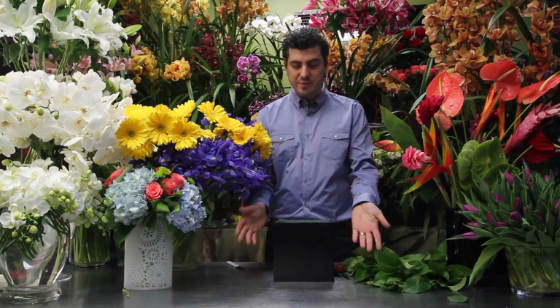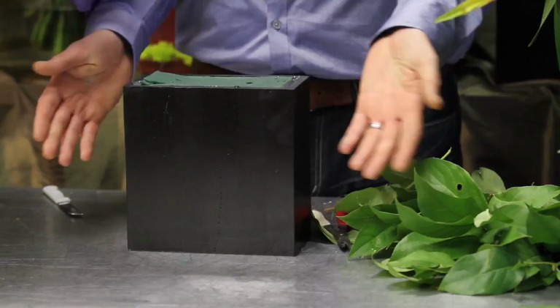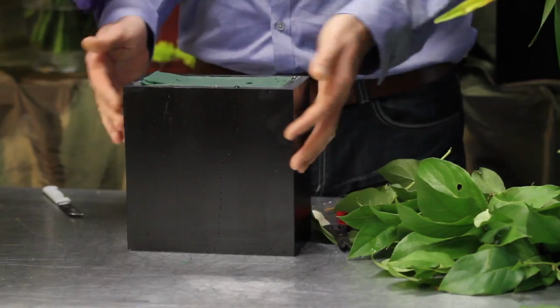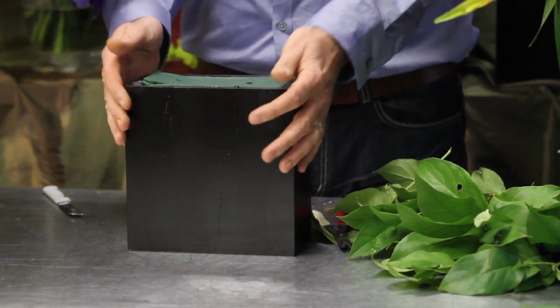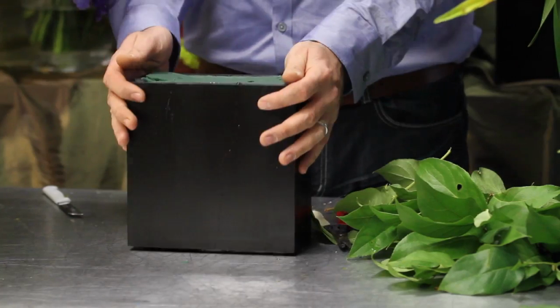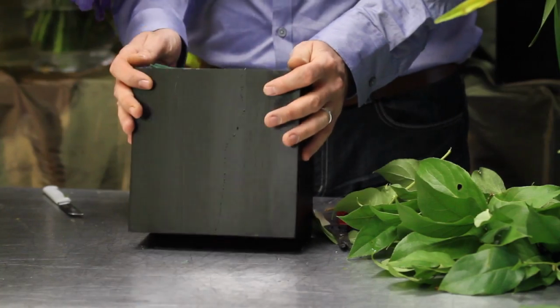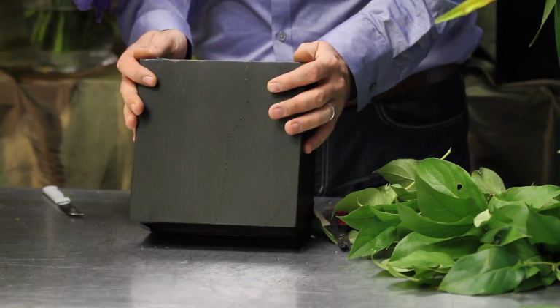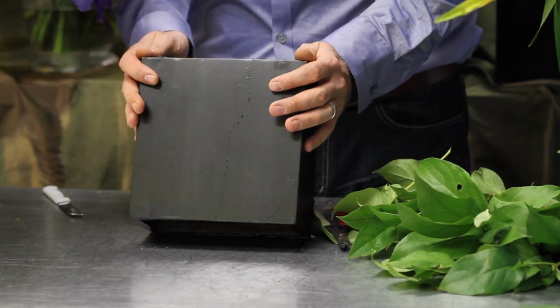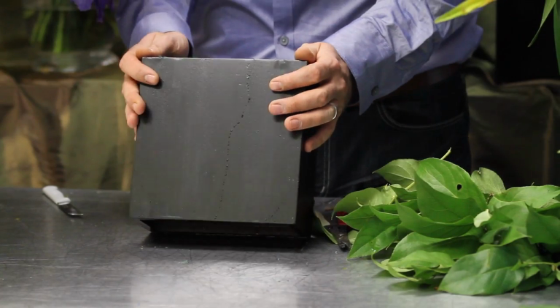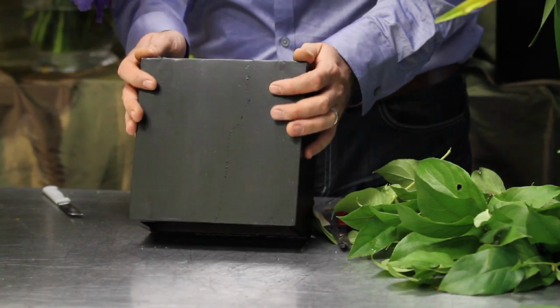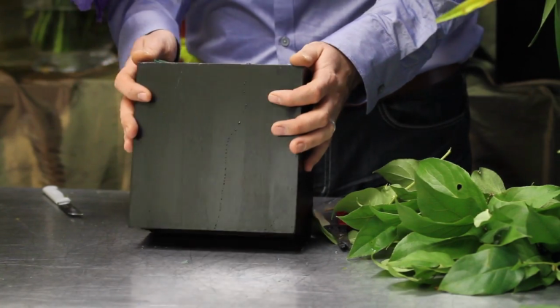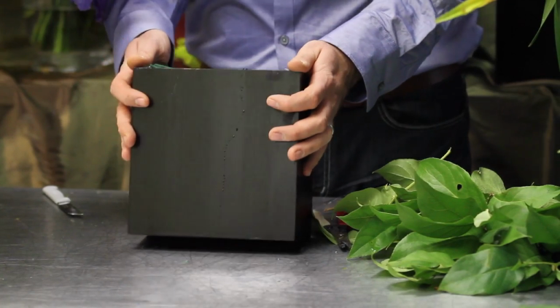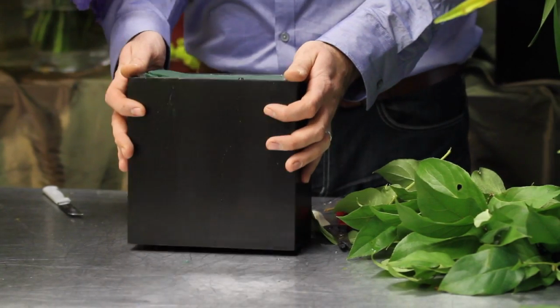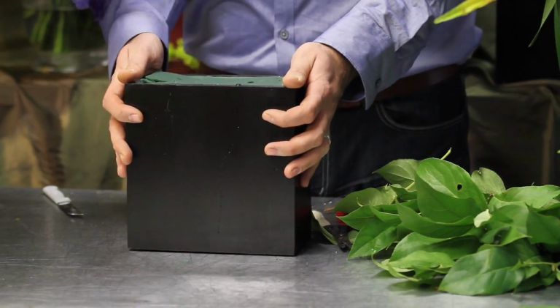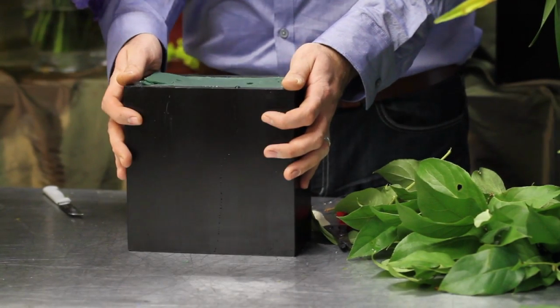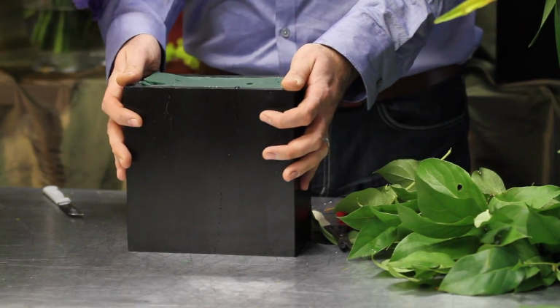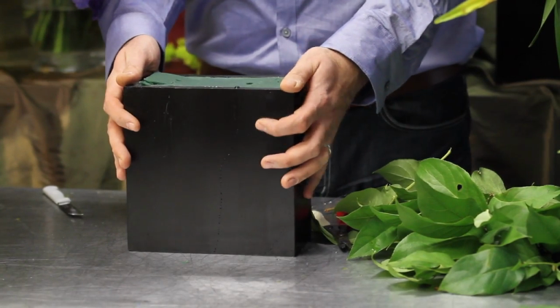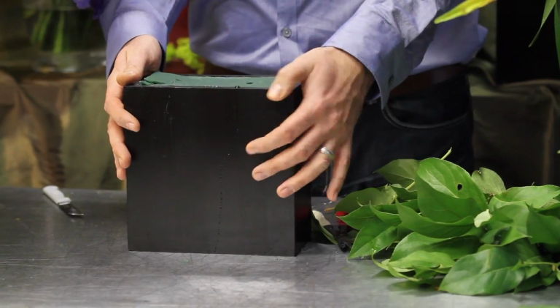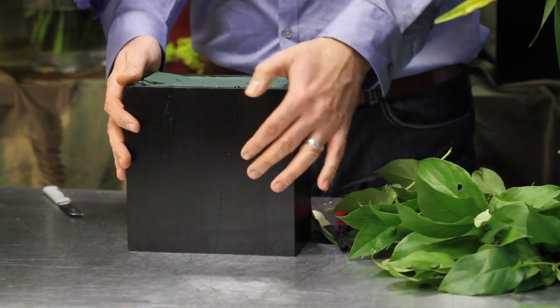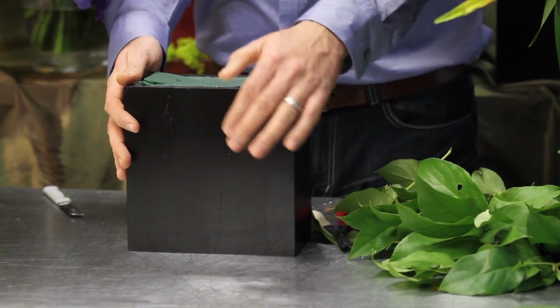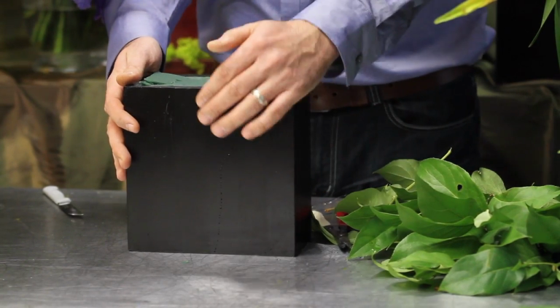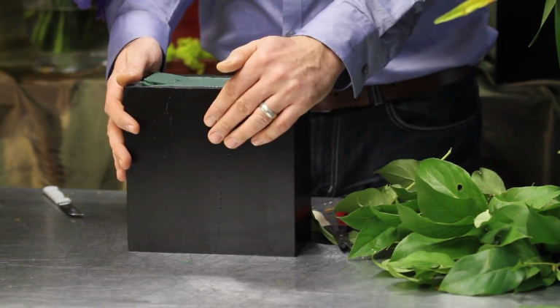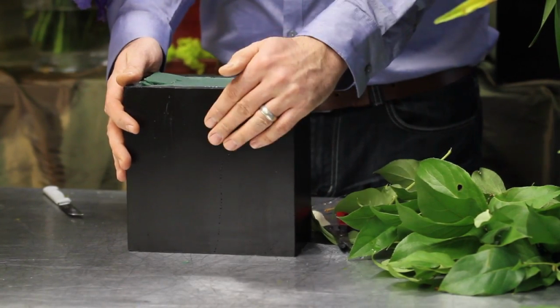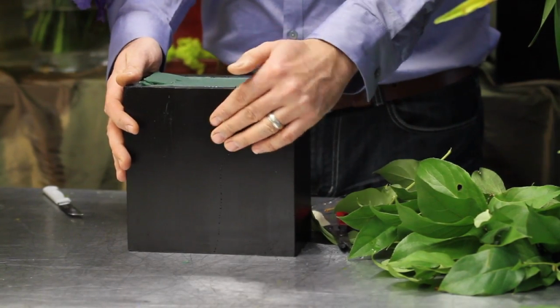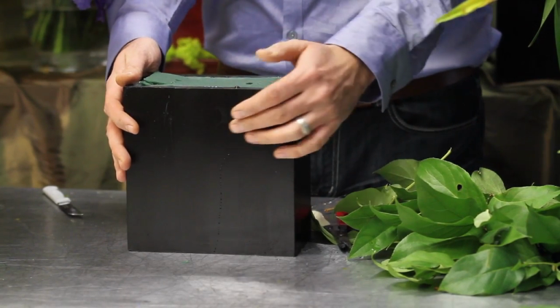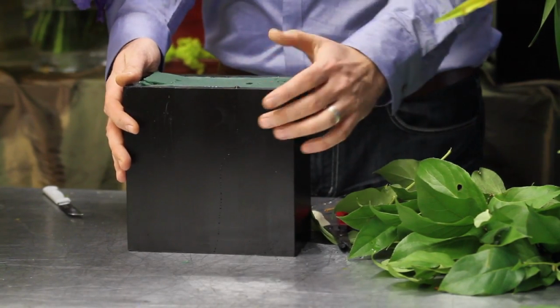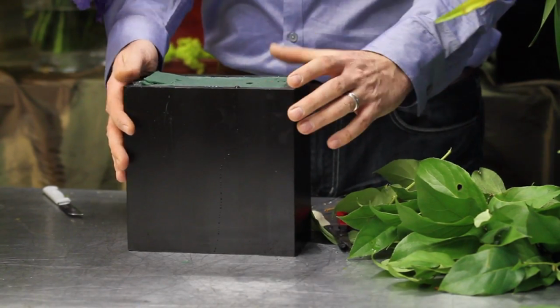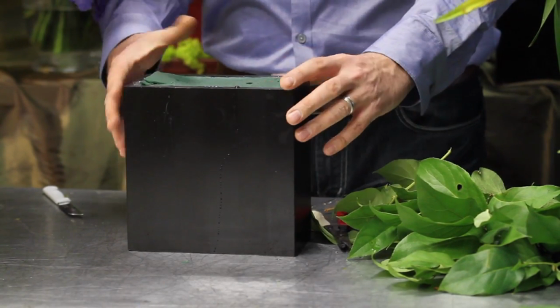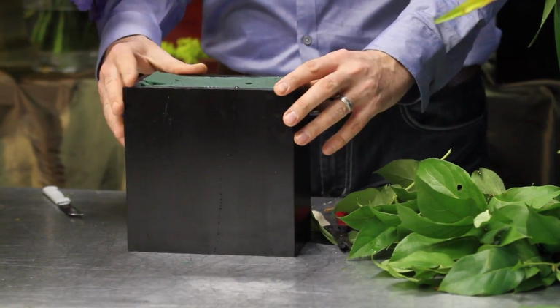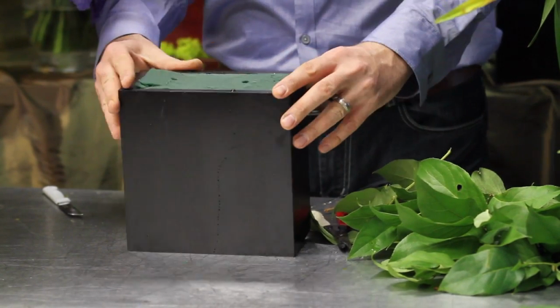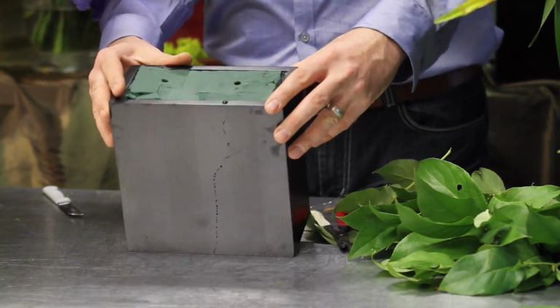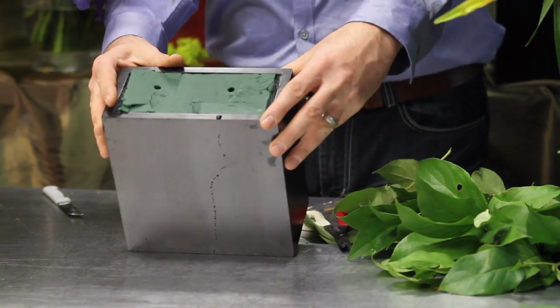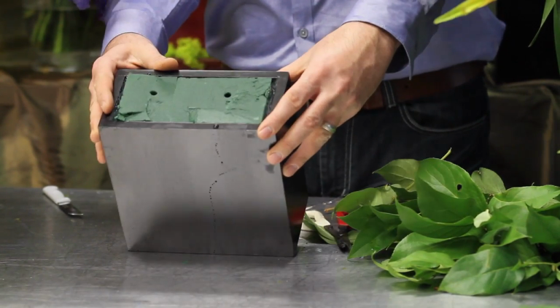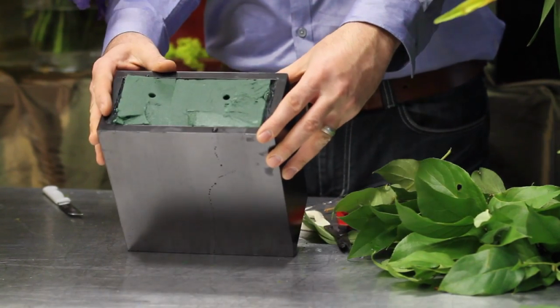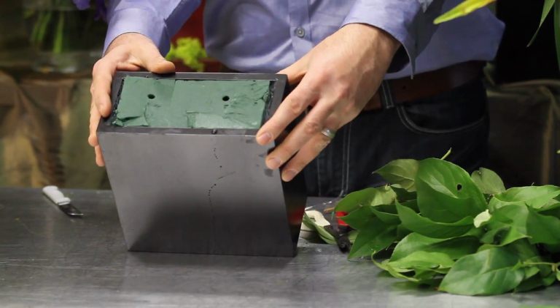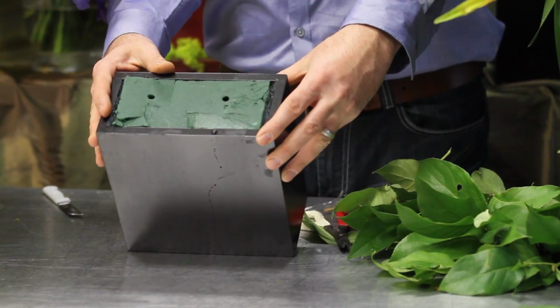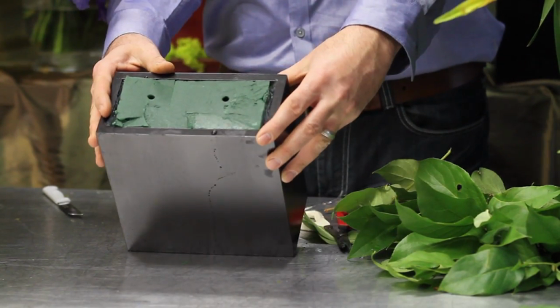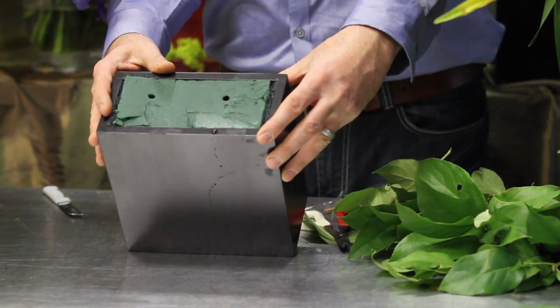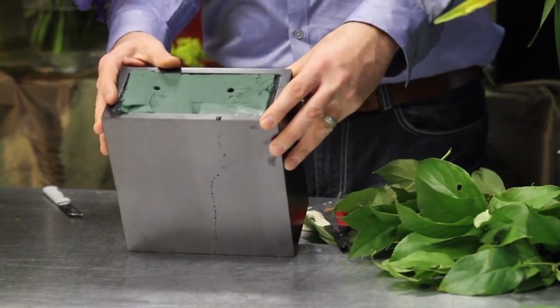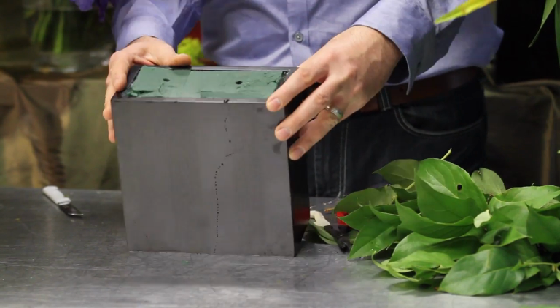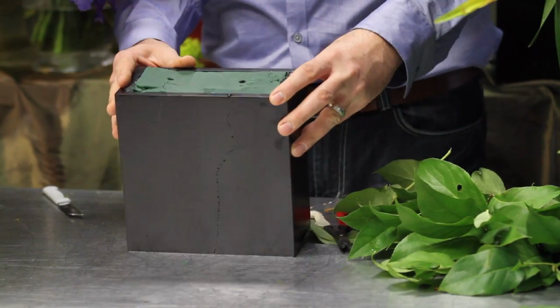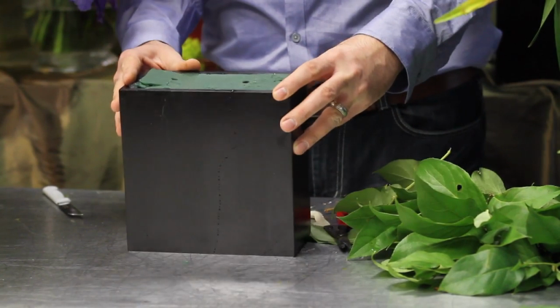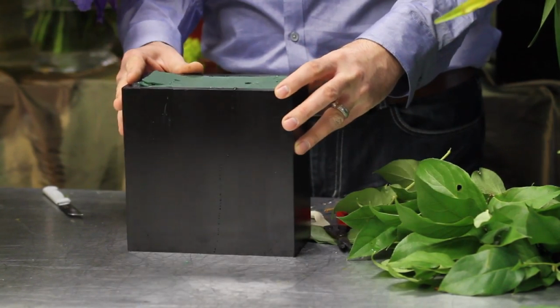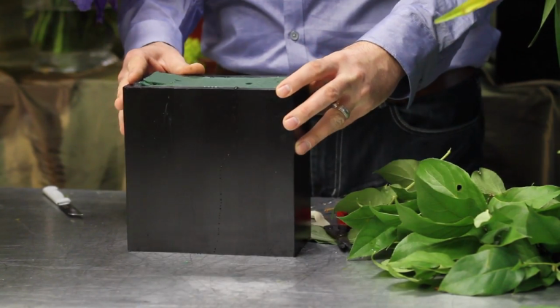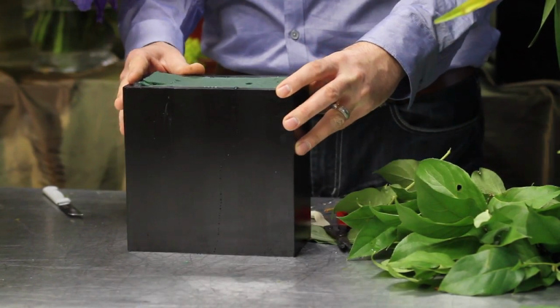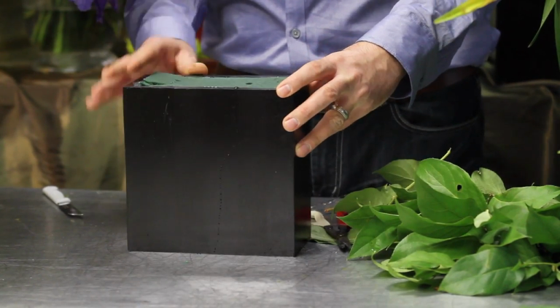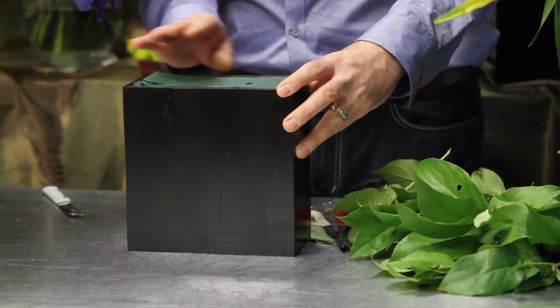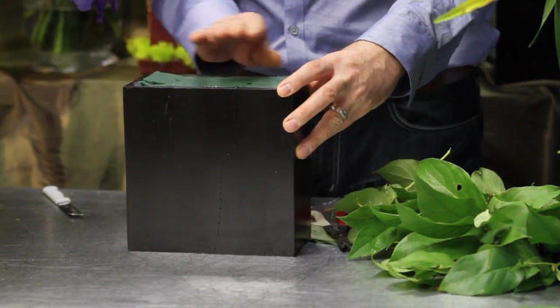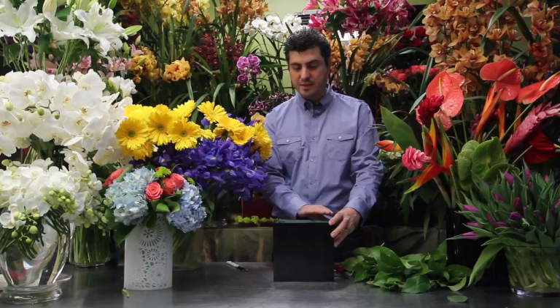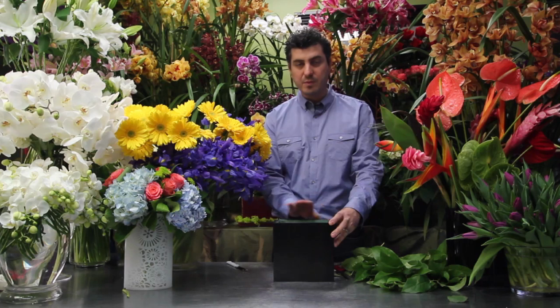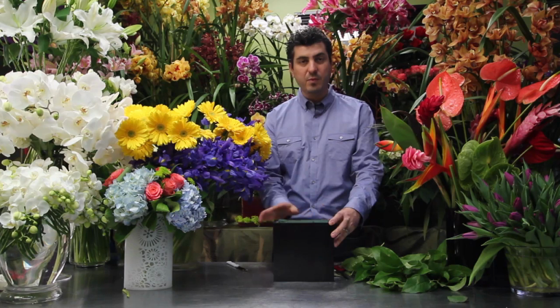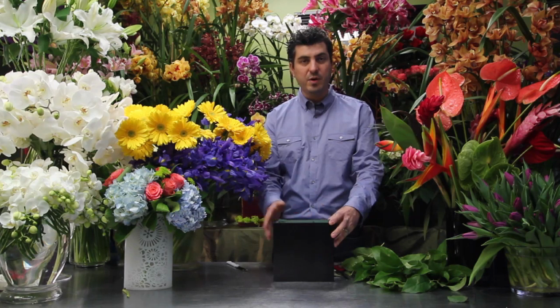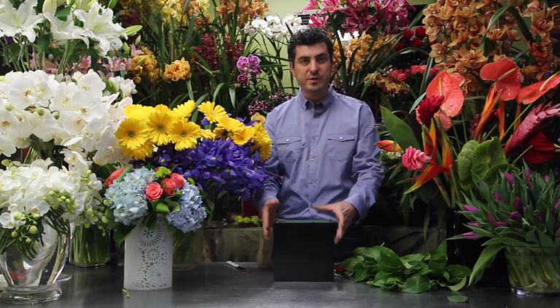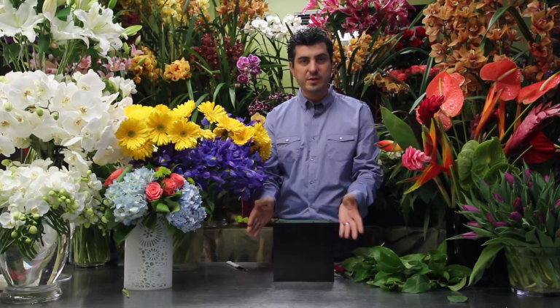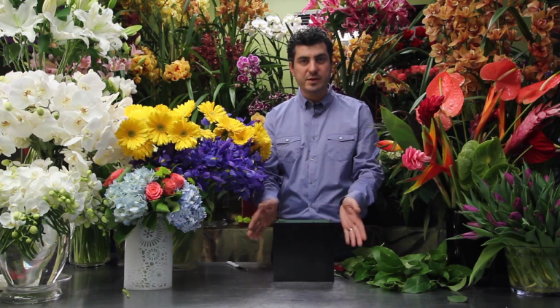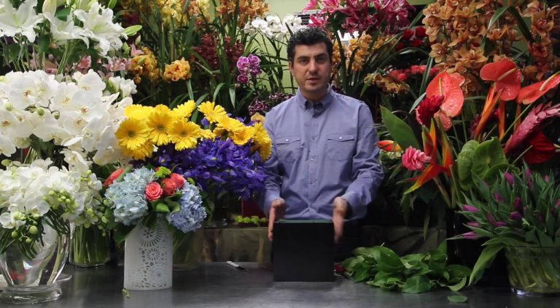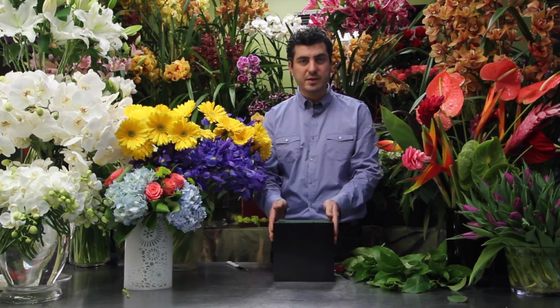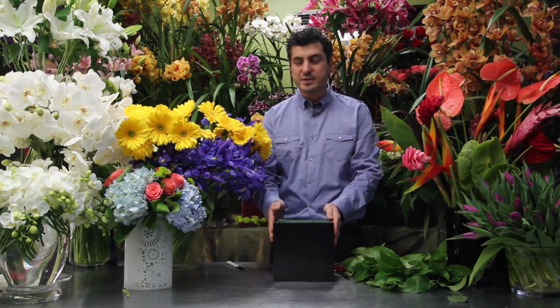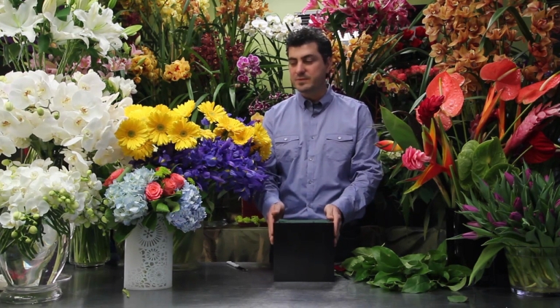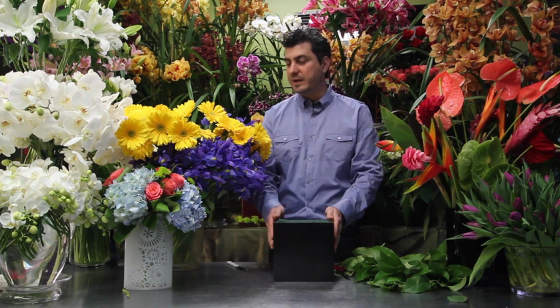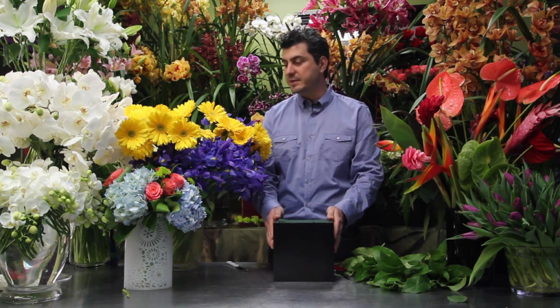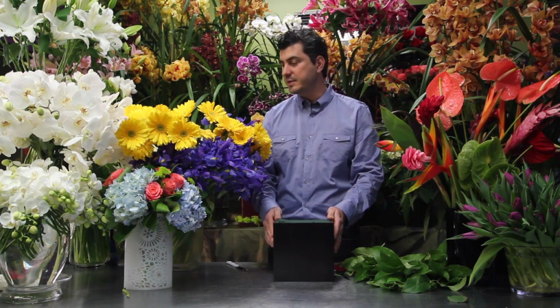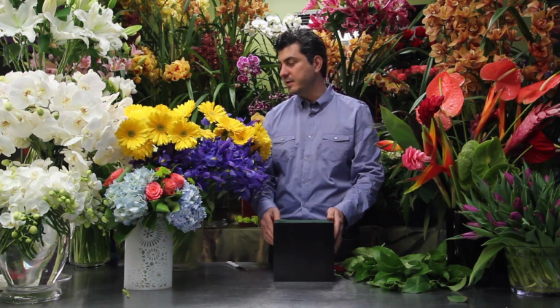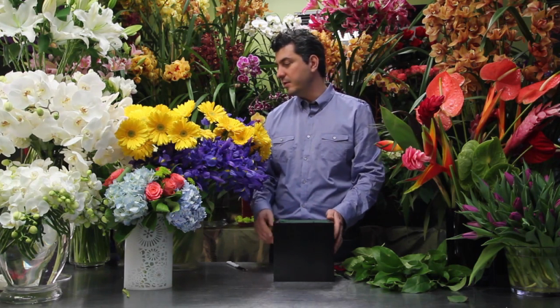What we have is a wooden box here and flower foam in there. We watered it and it's ready to go.